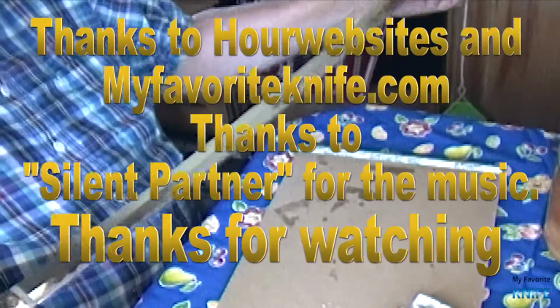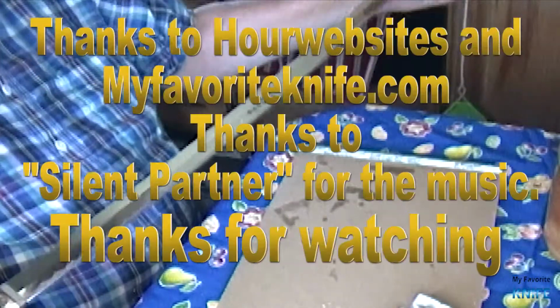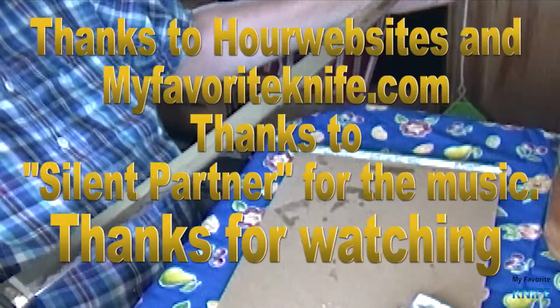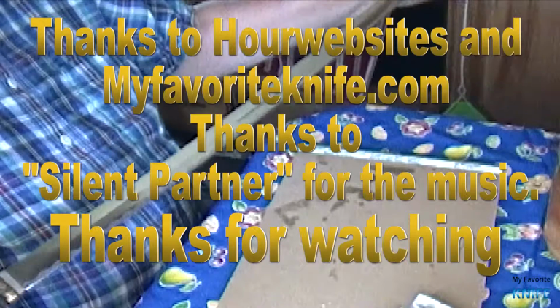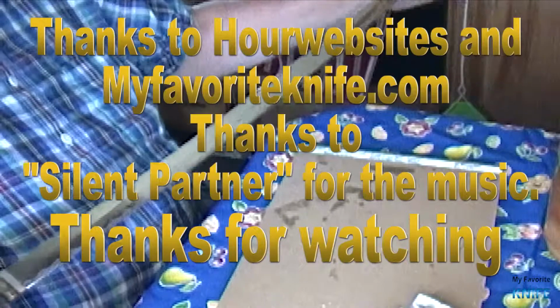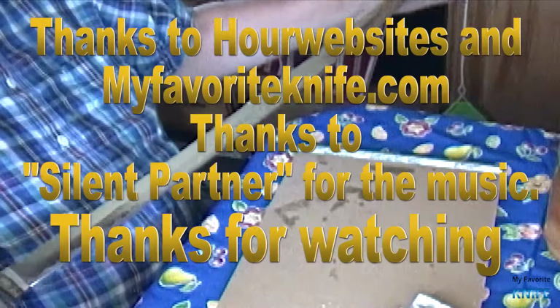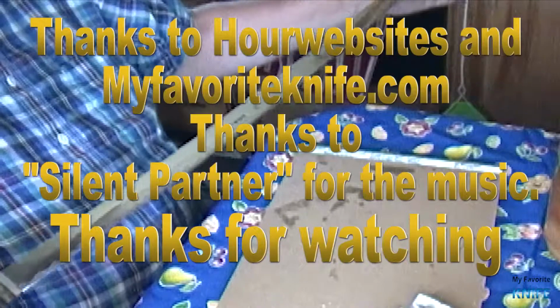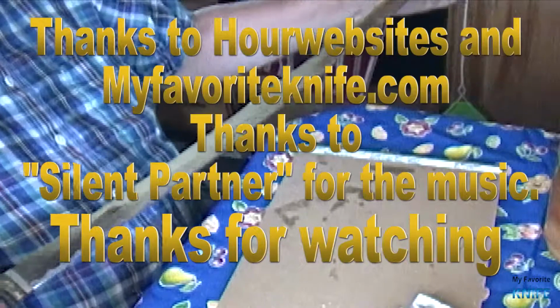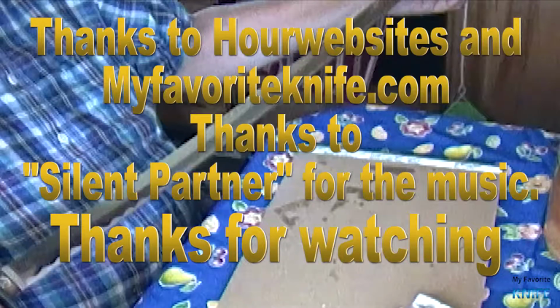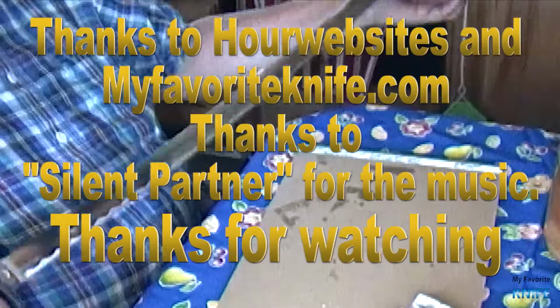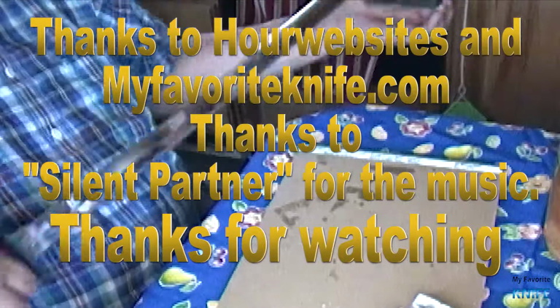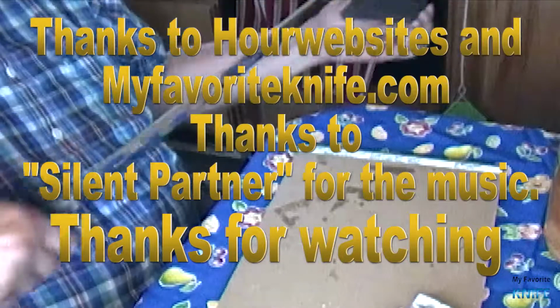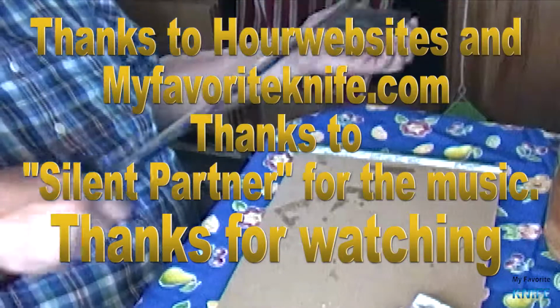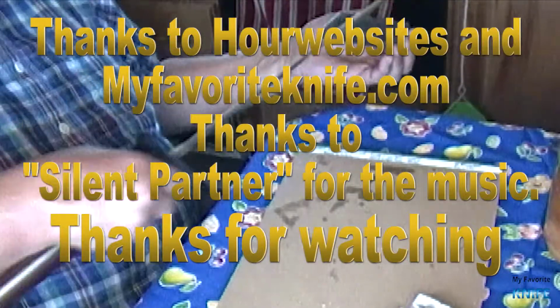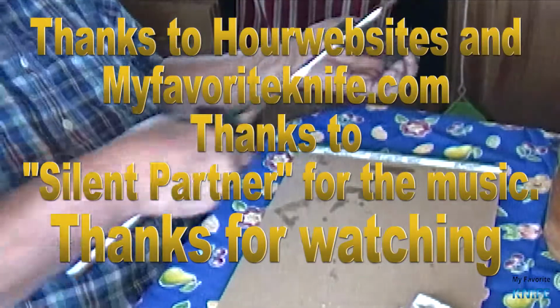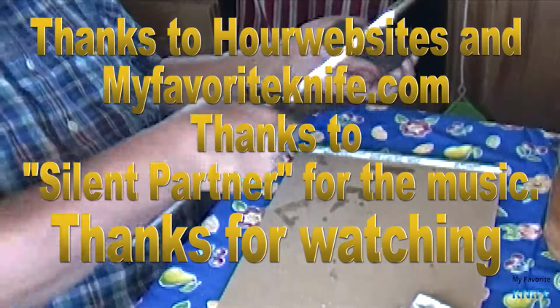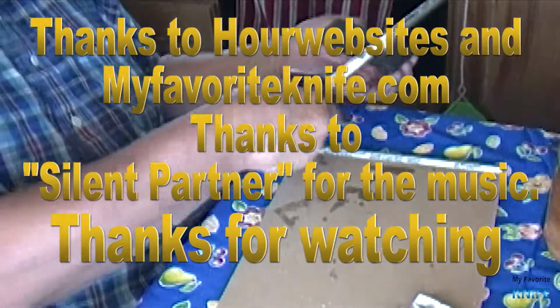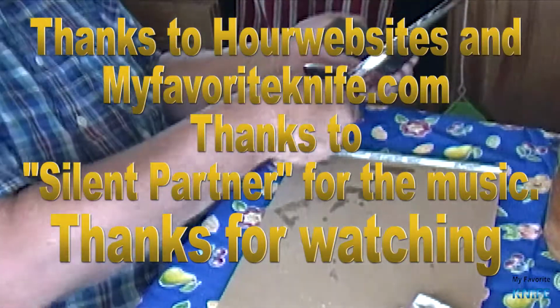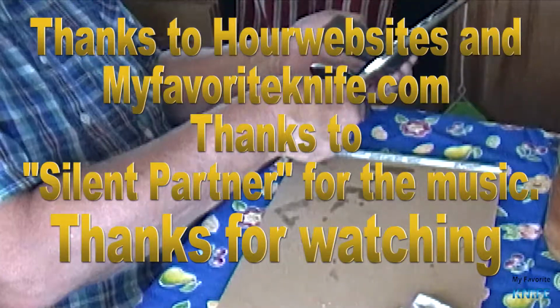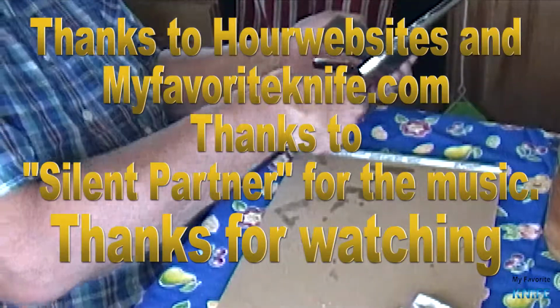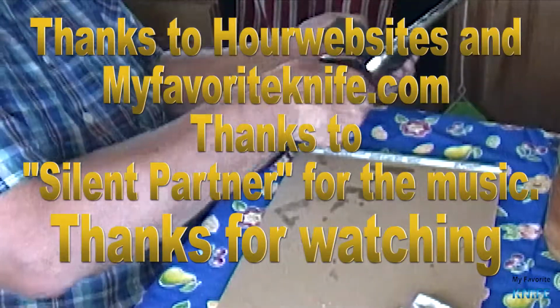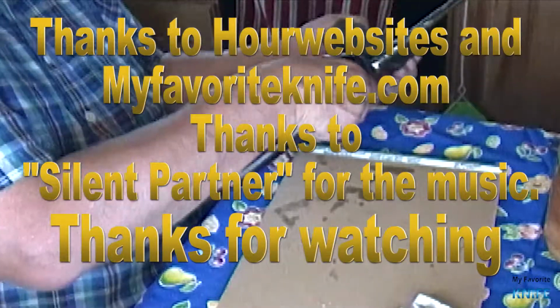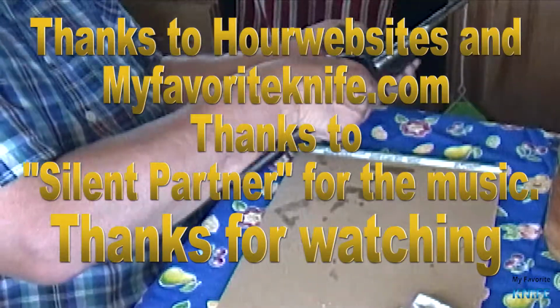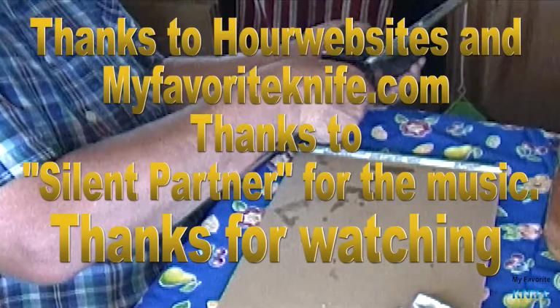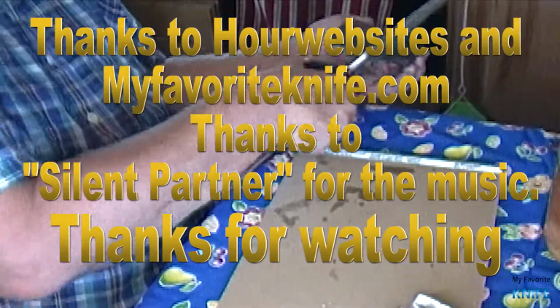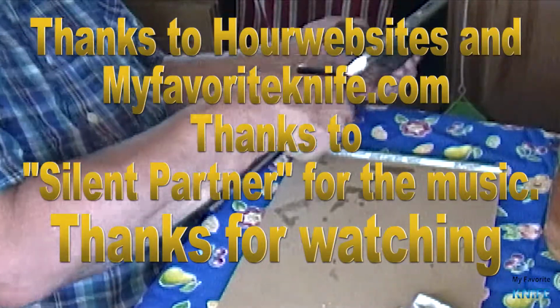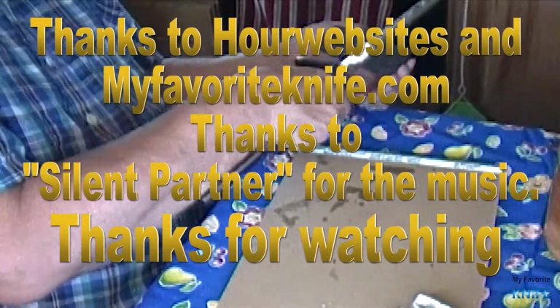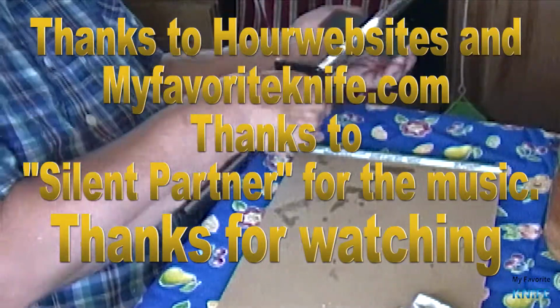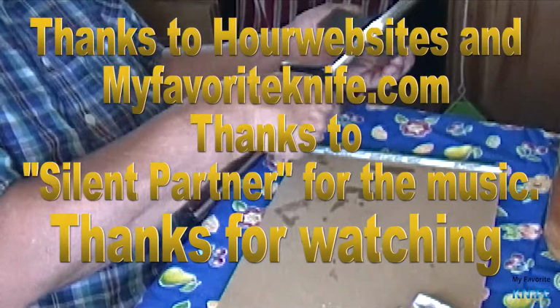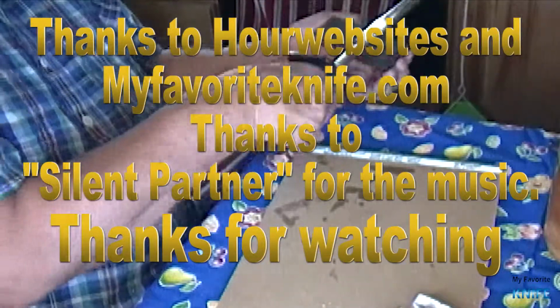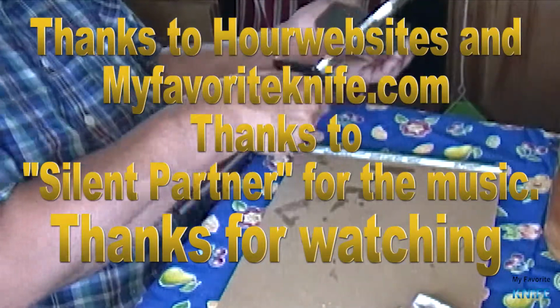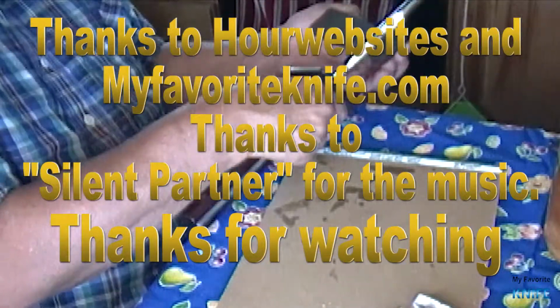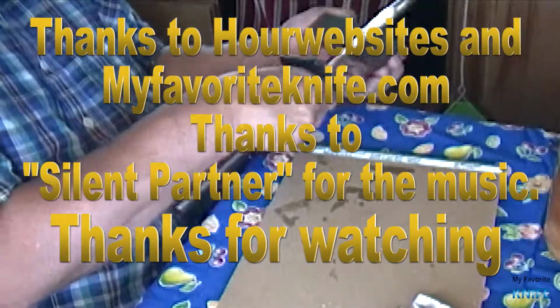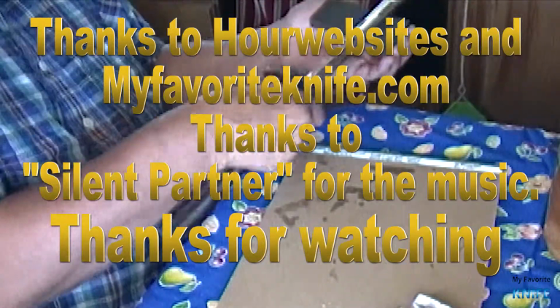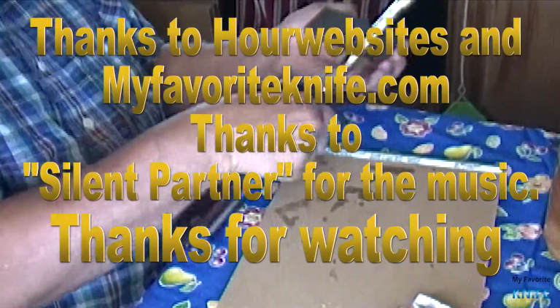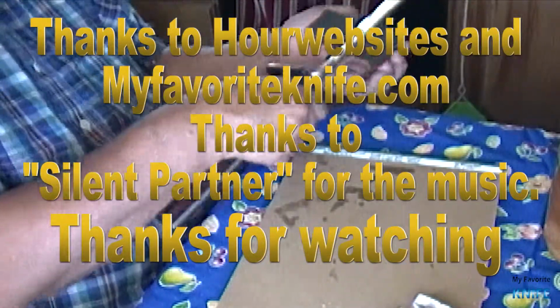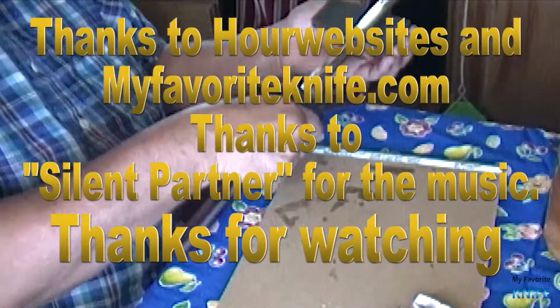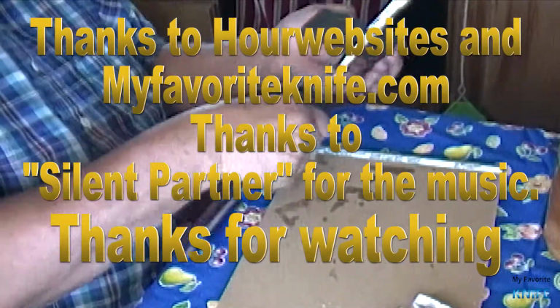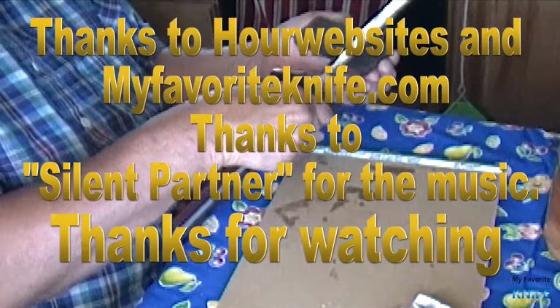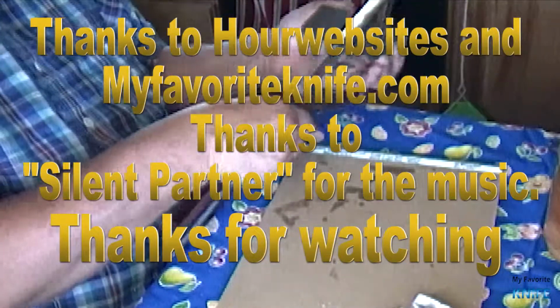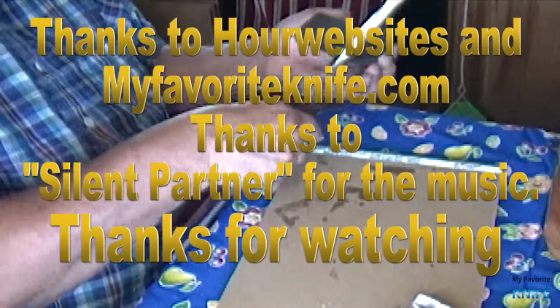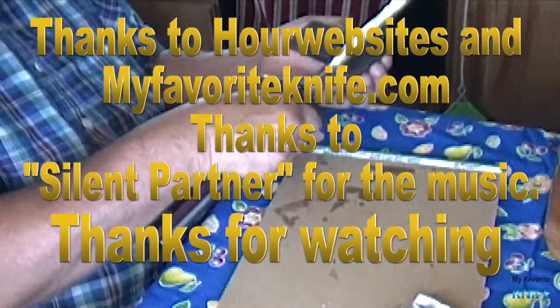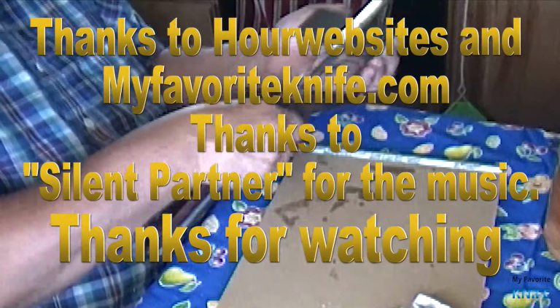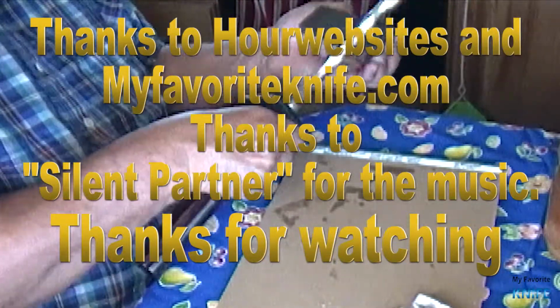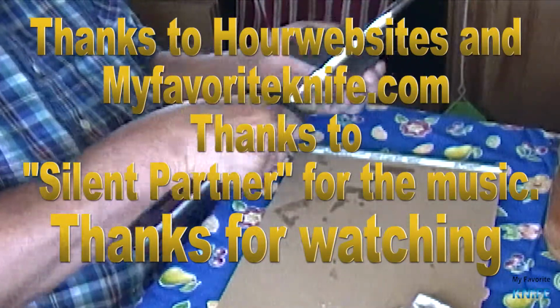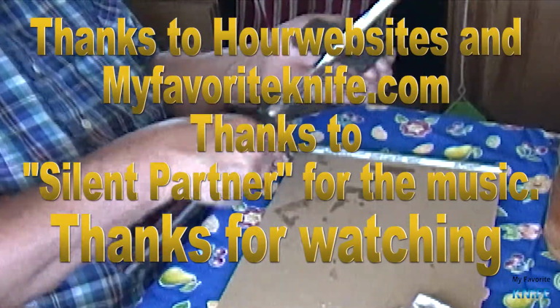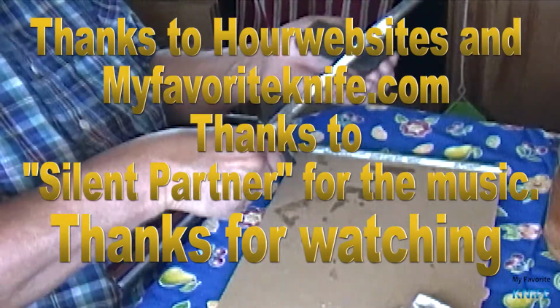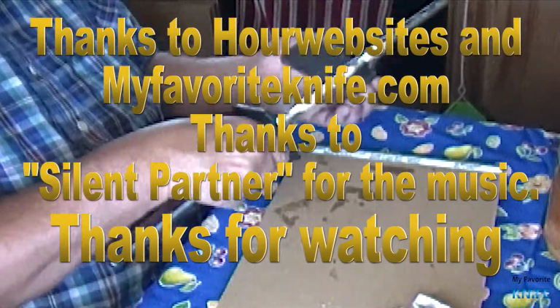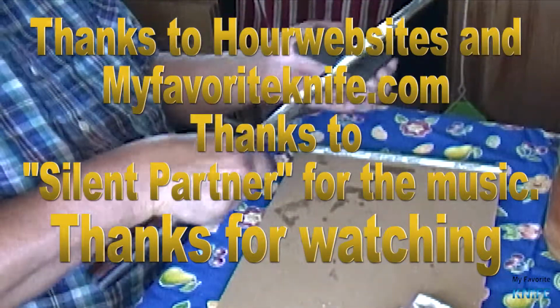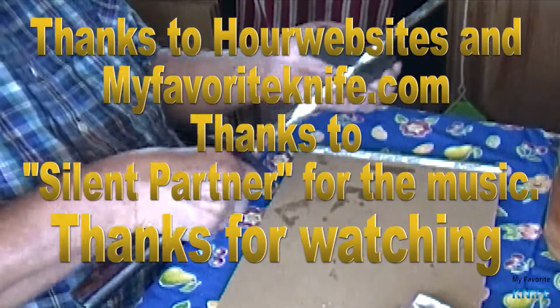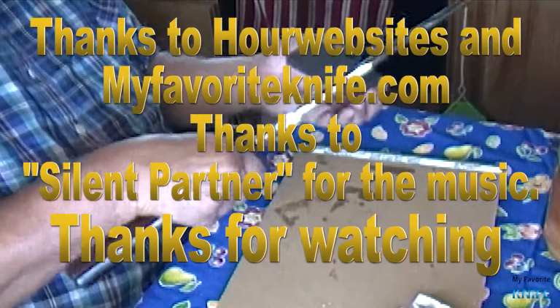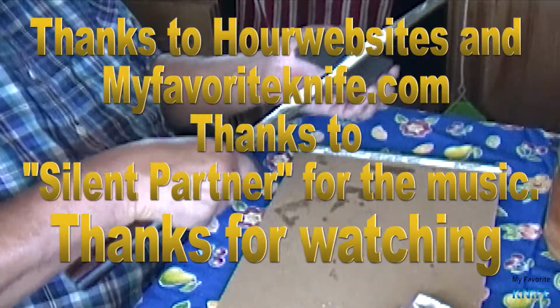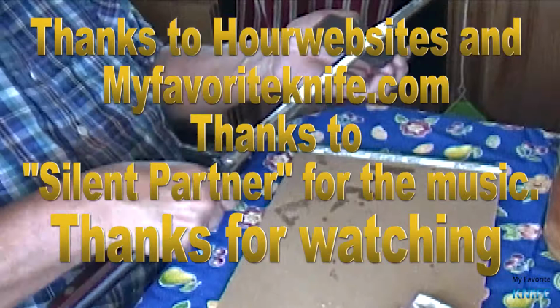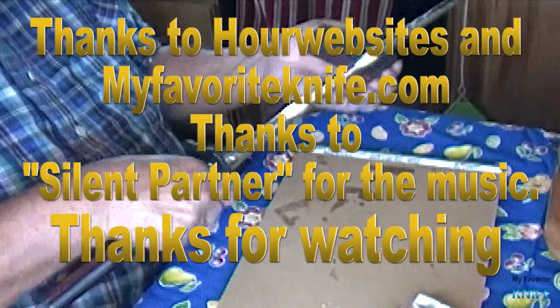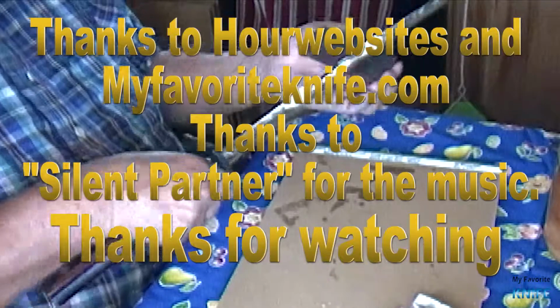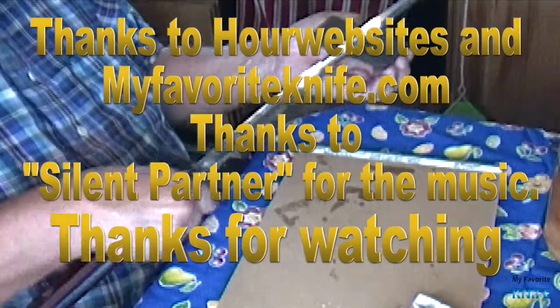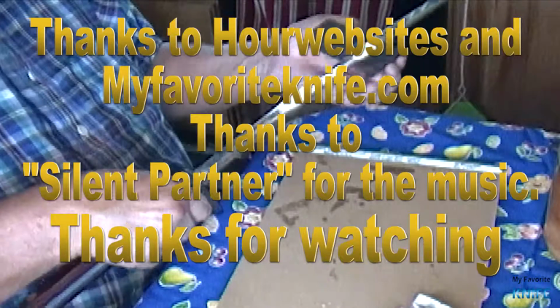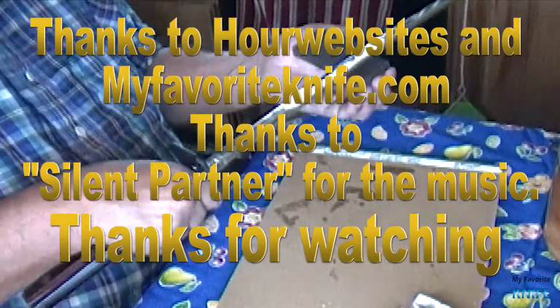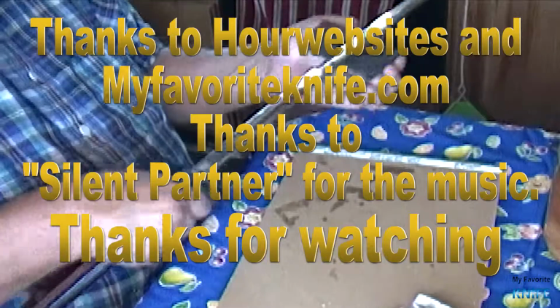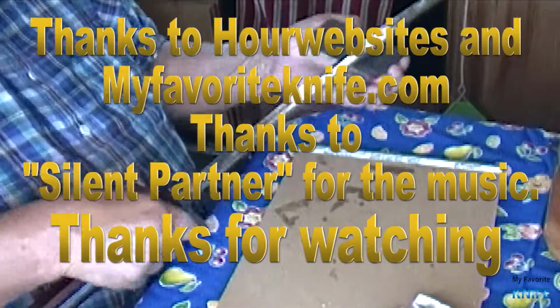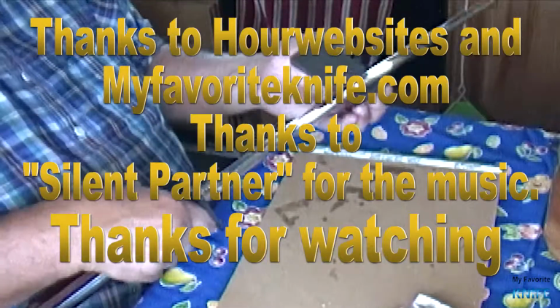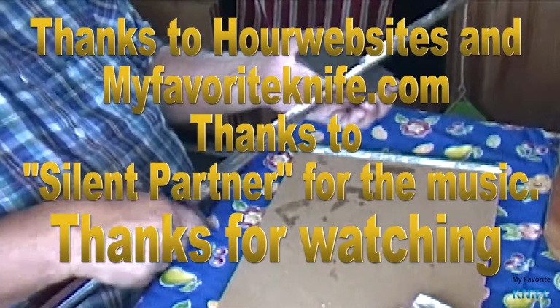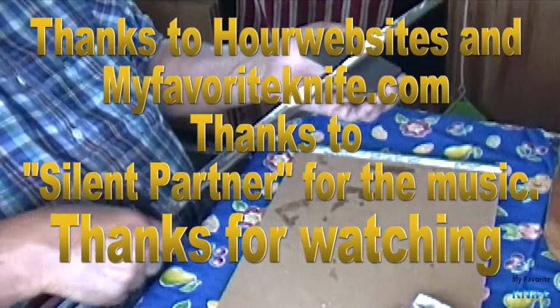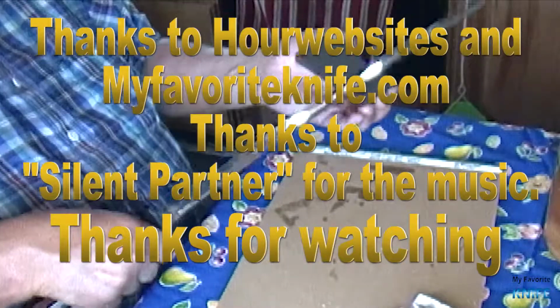Thanks to our websites and MyFavoriteKnife.com. Thanks to Silent Partner for the music, and thanks for watching.